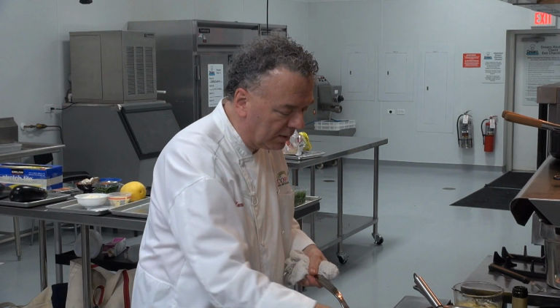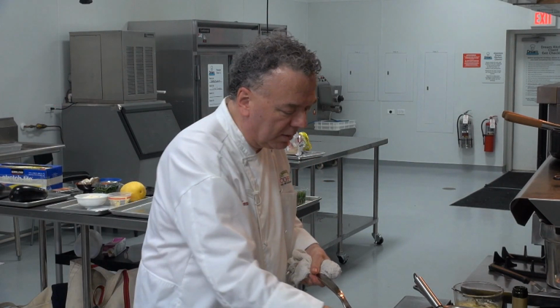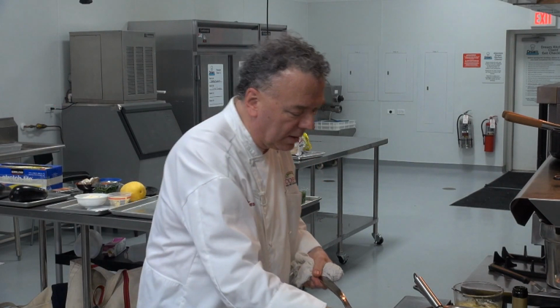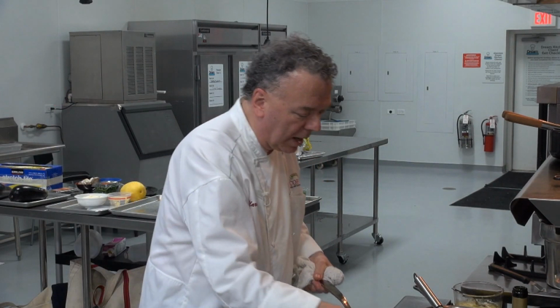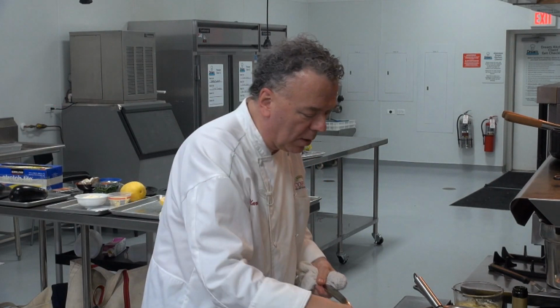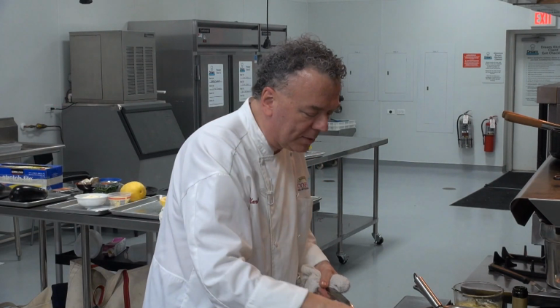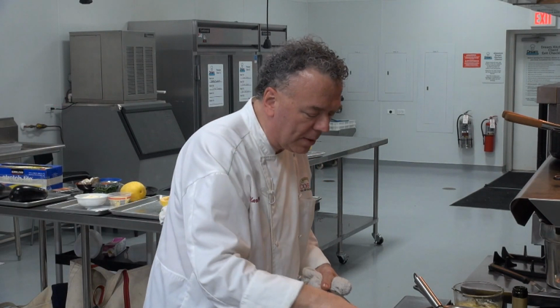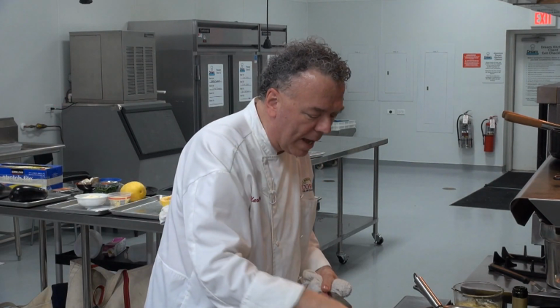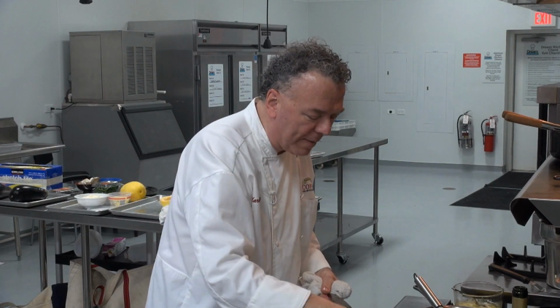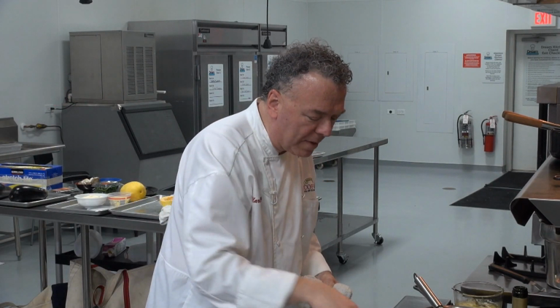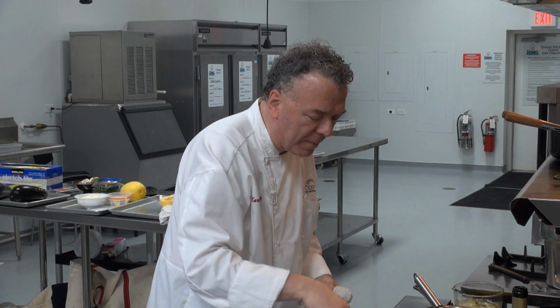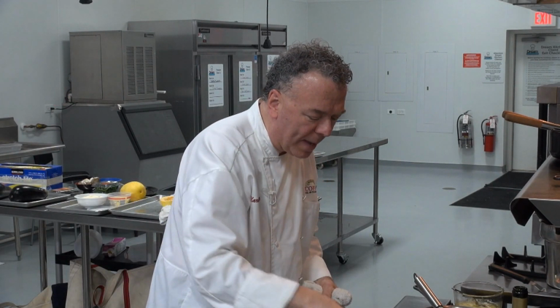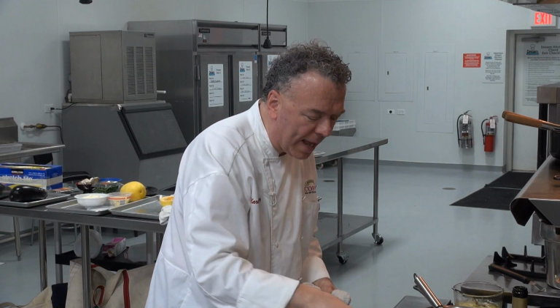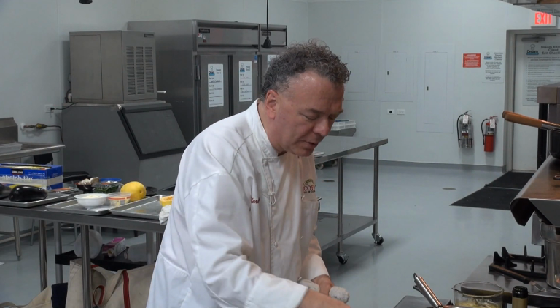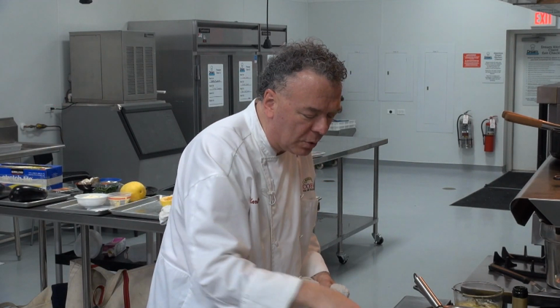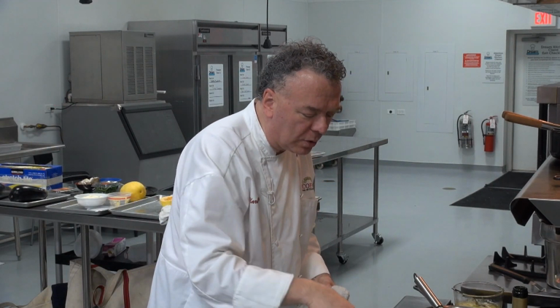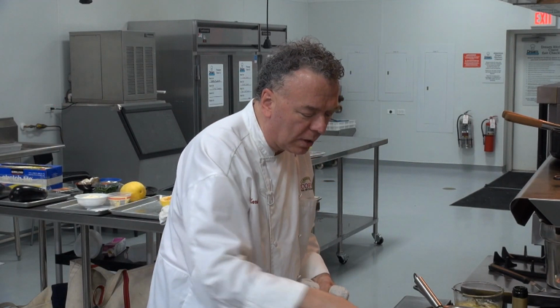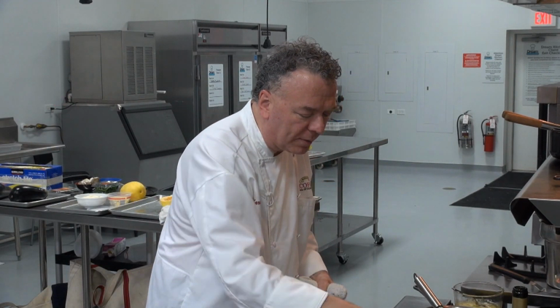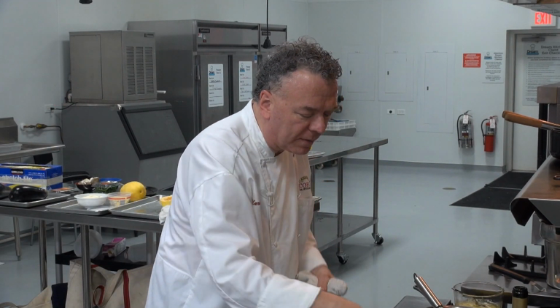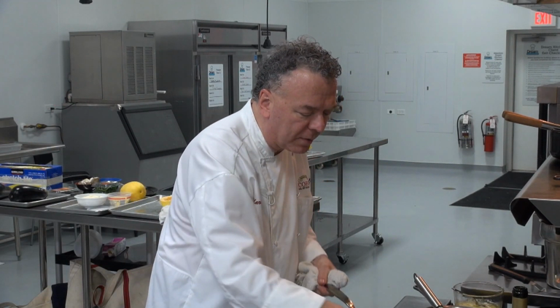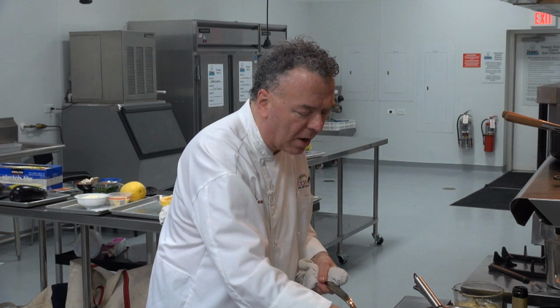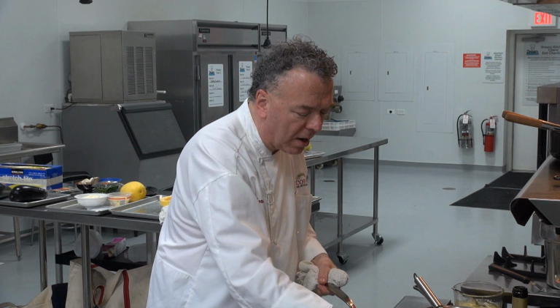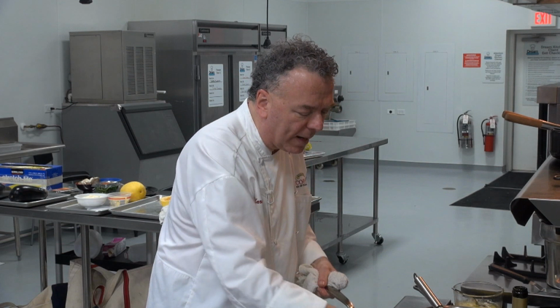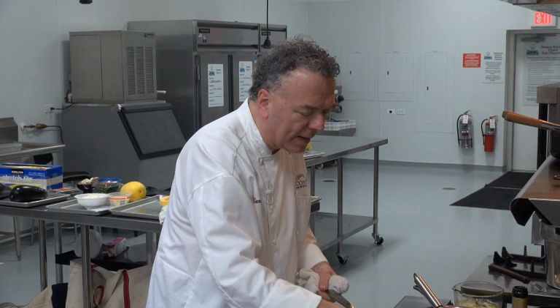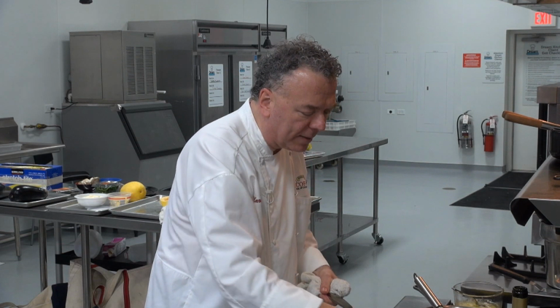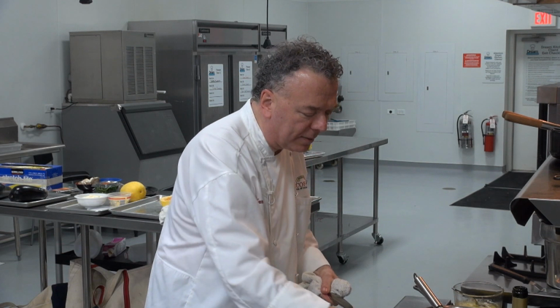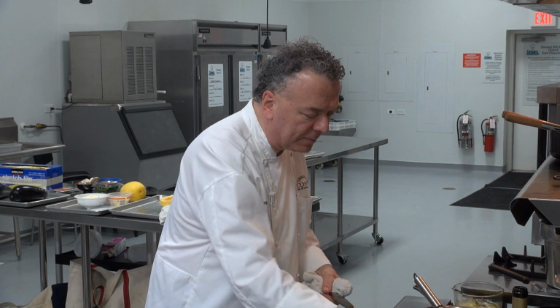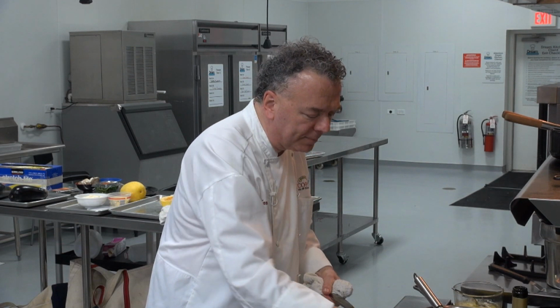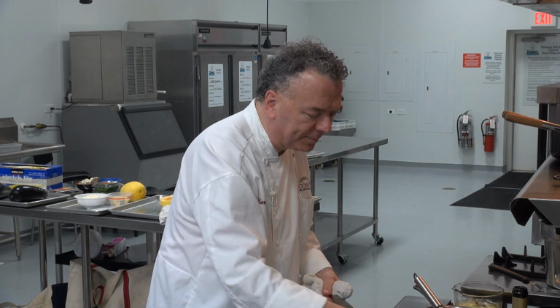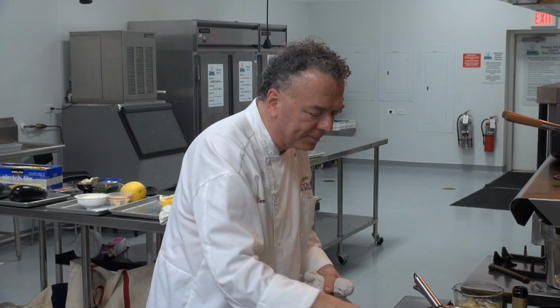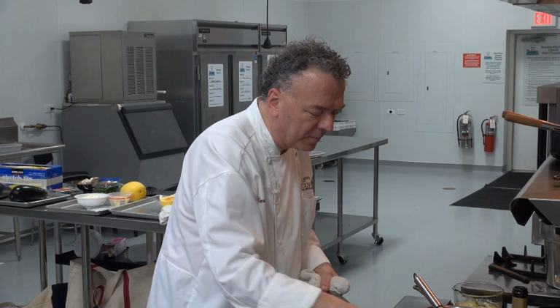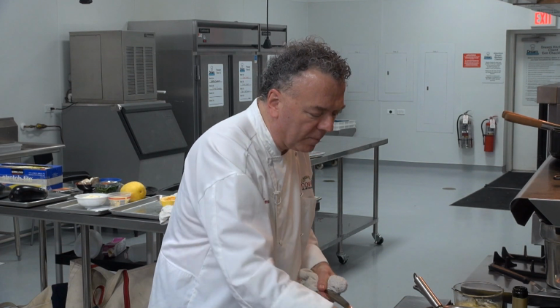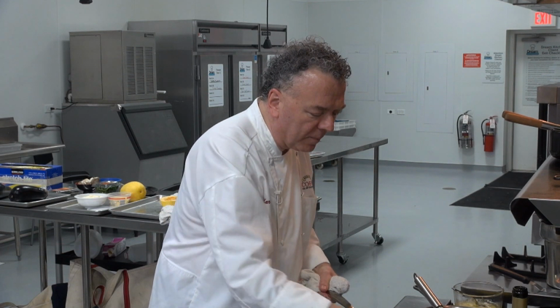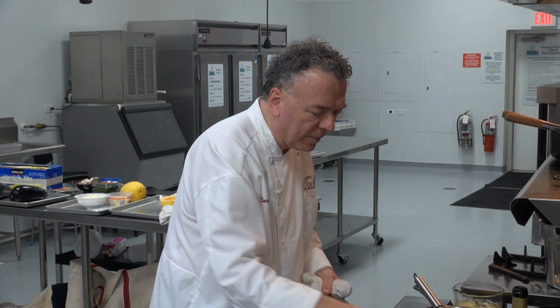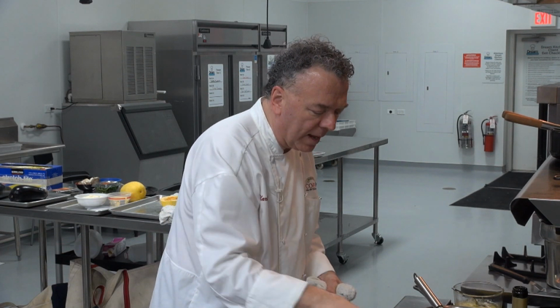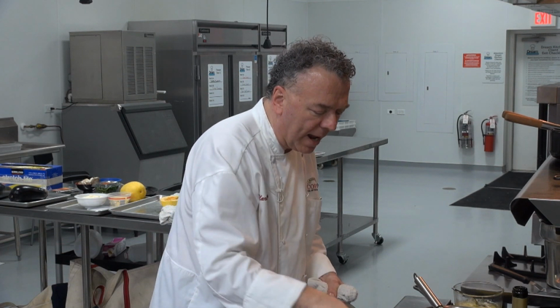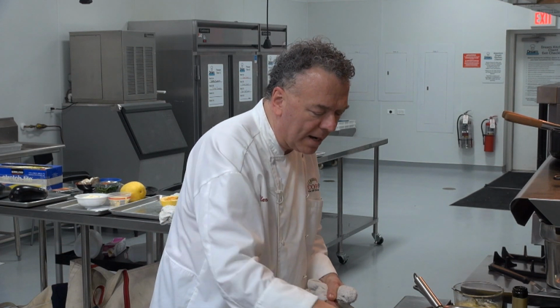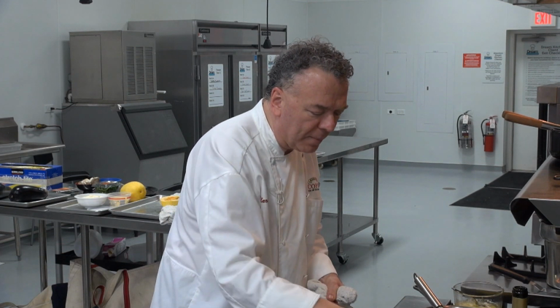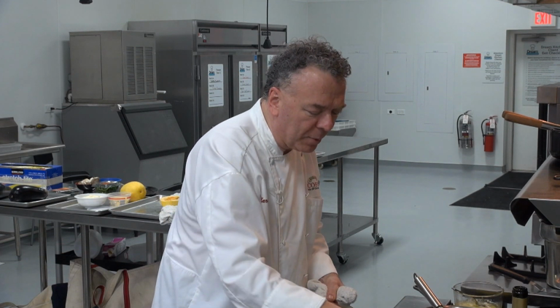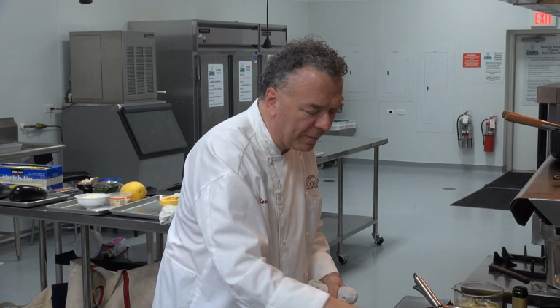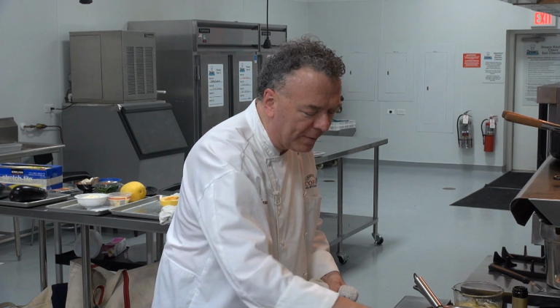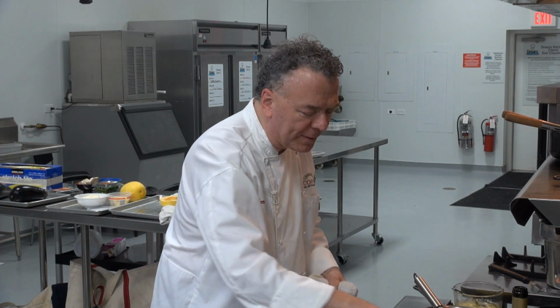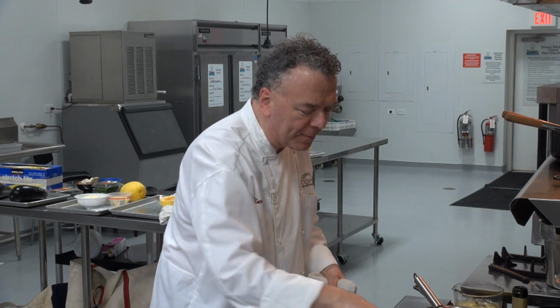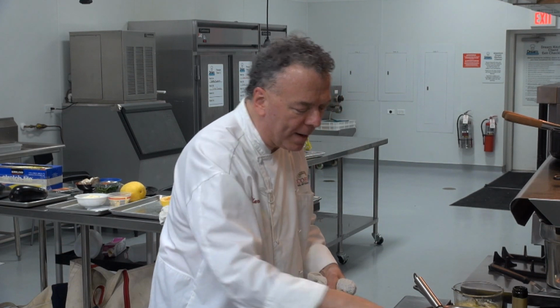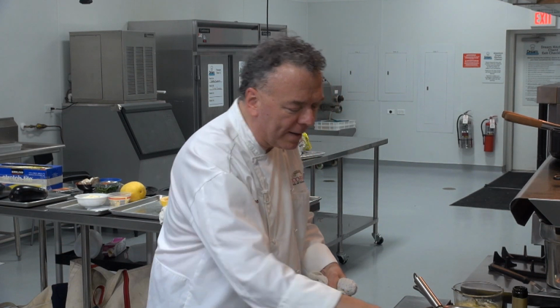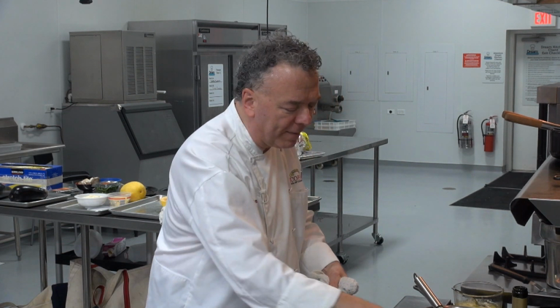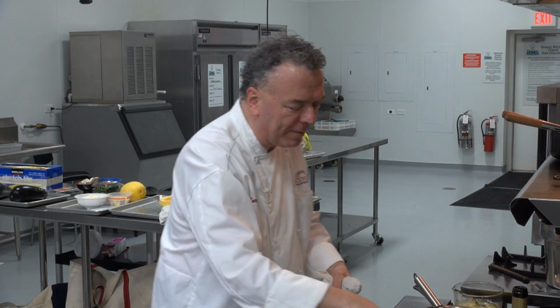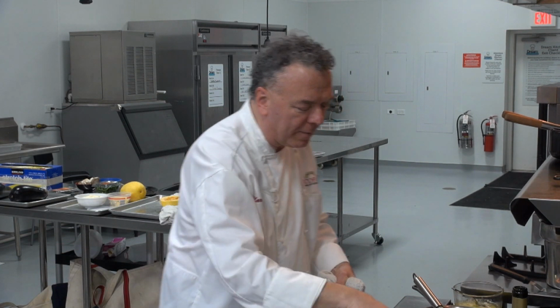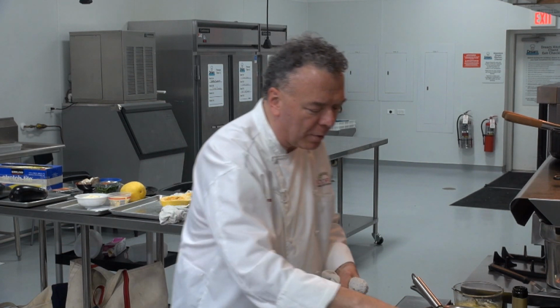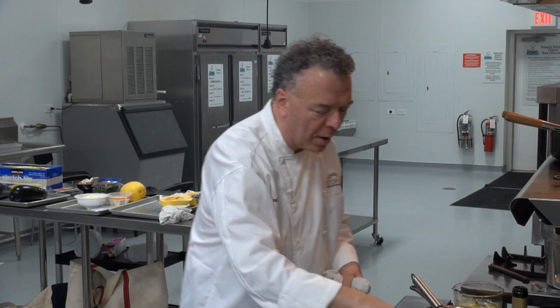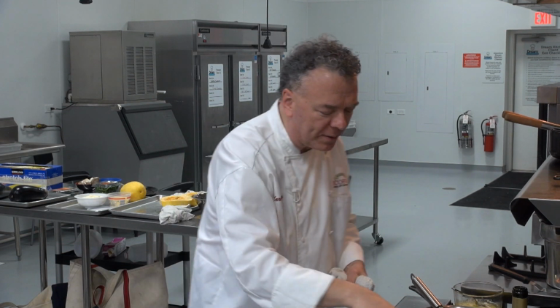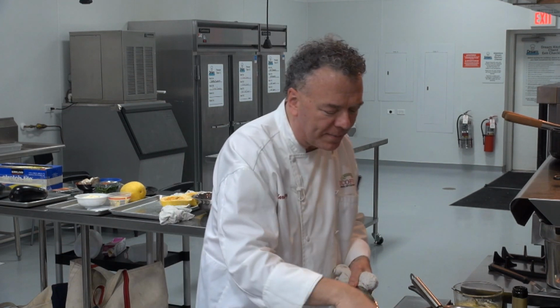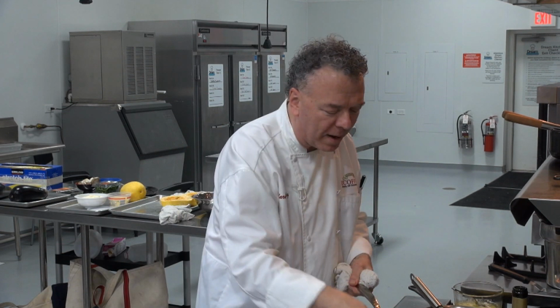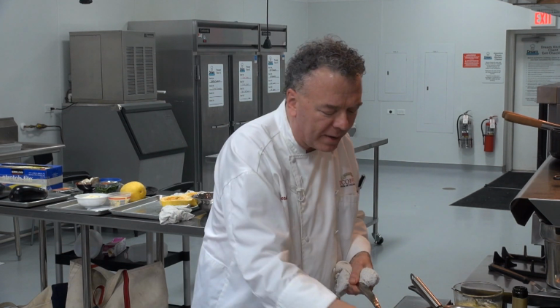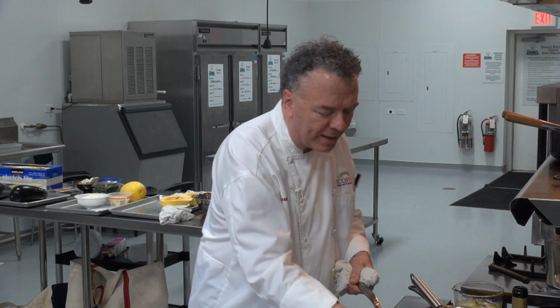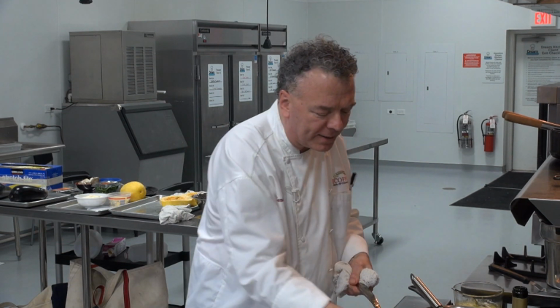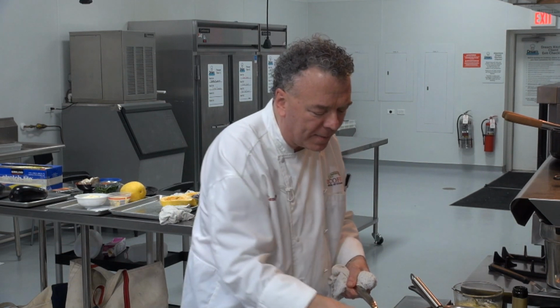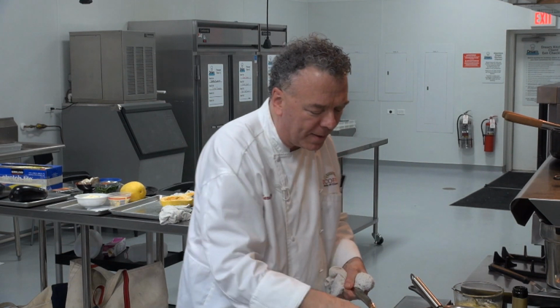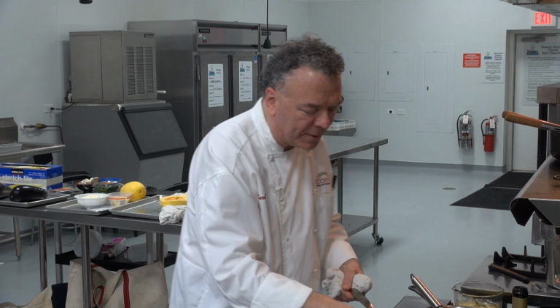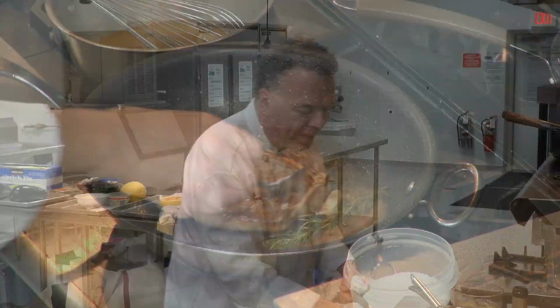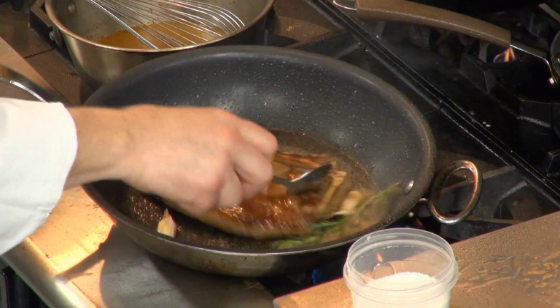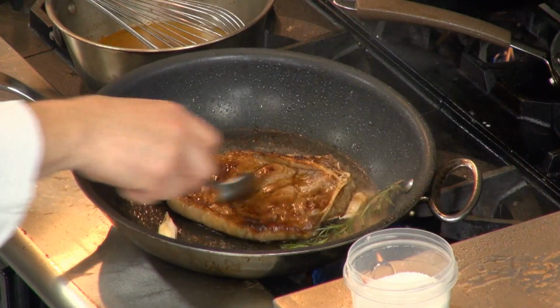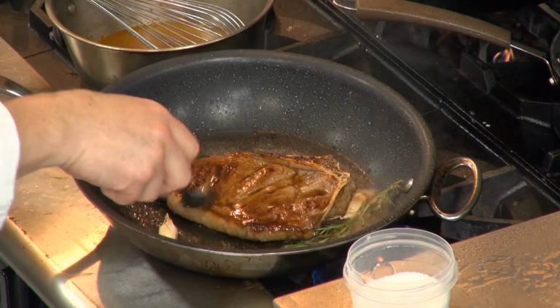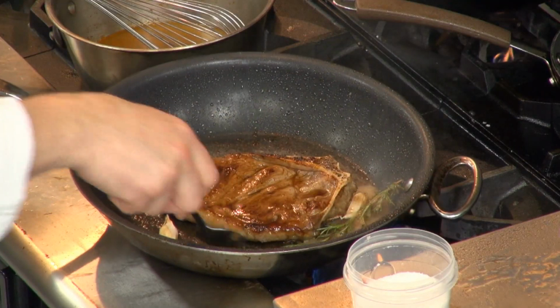I also have in the pan two cloves of garlic and a beautiful sprig of rosemary. It smells spectacular.